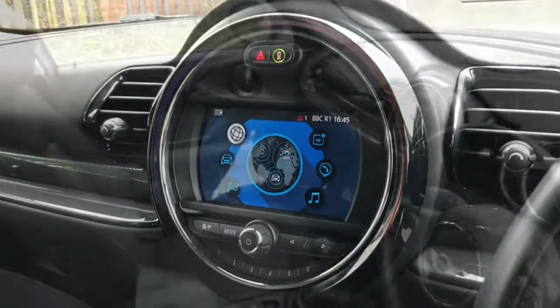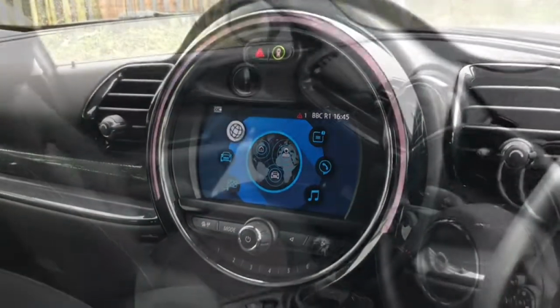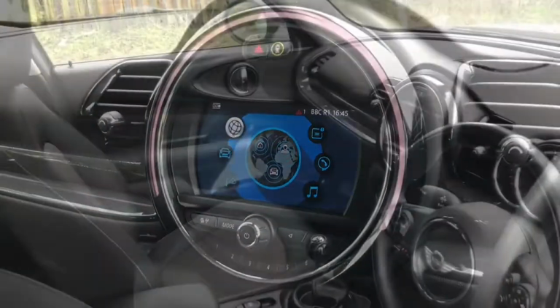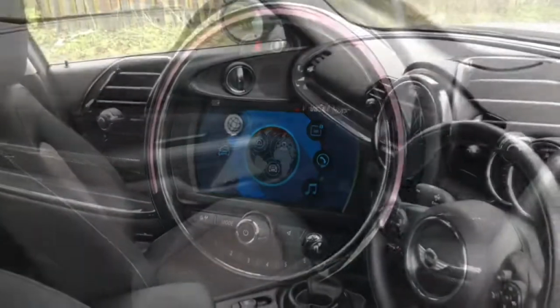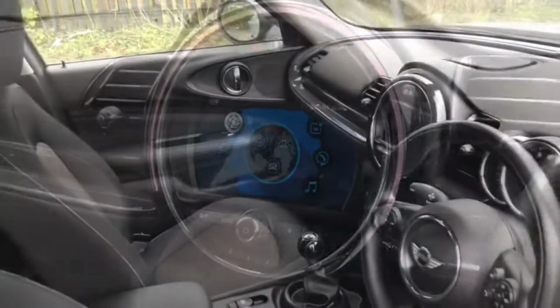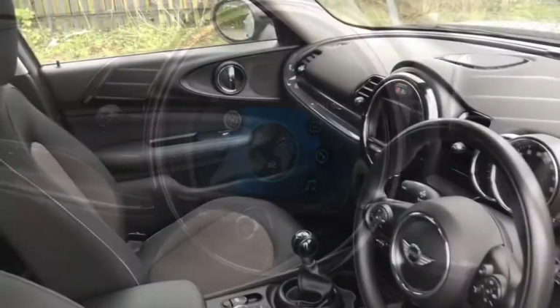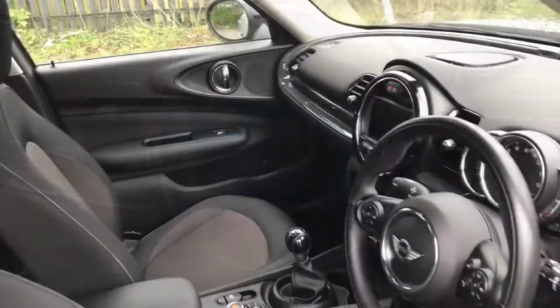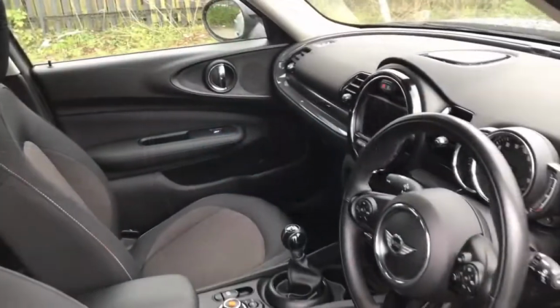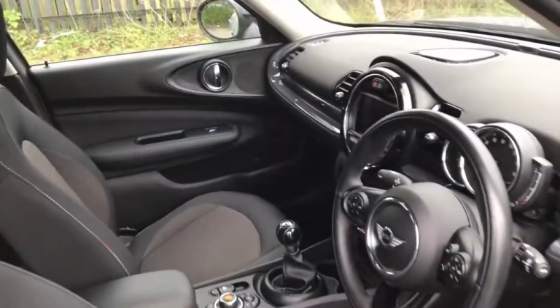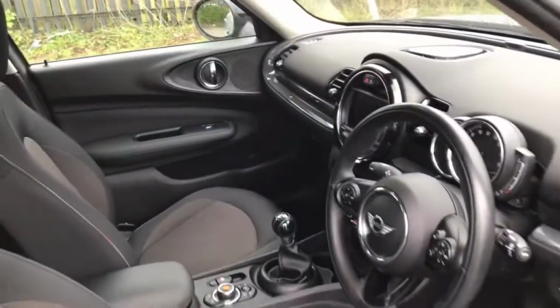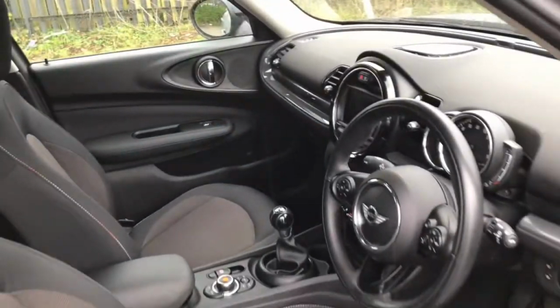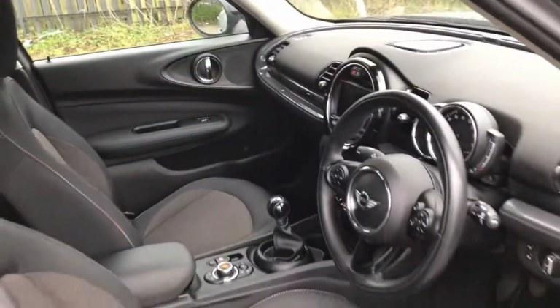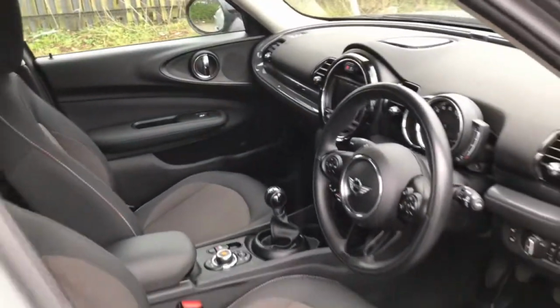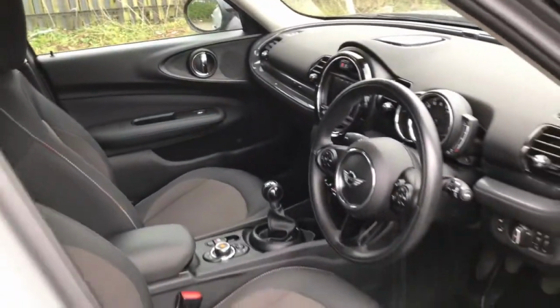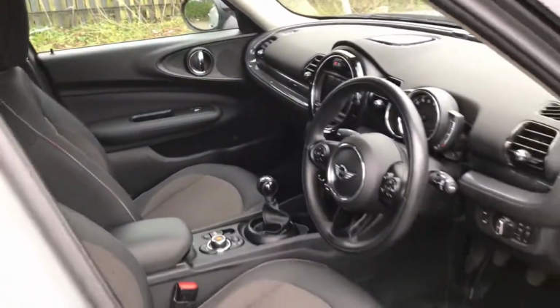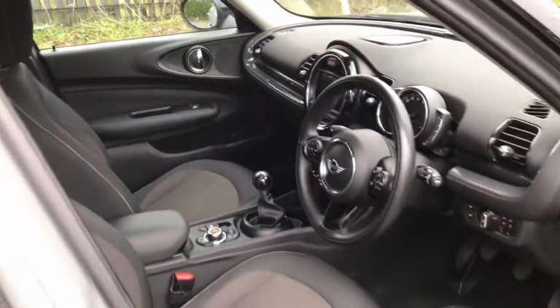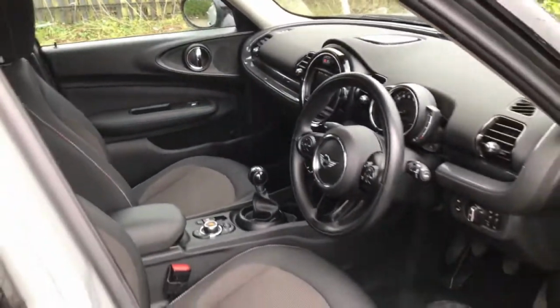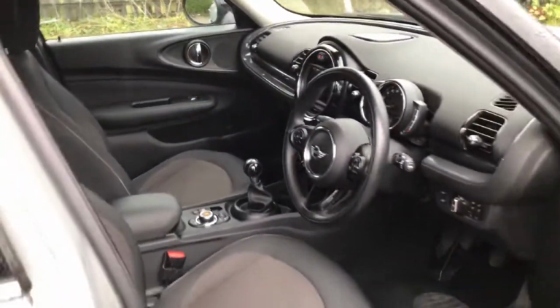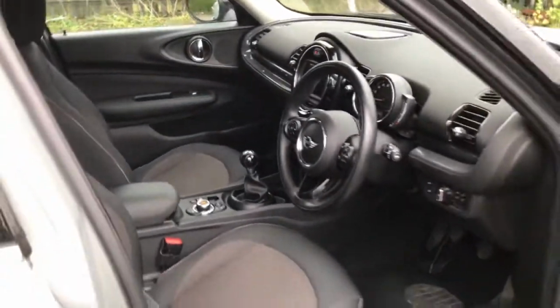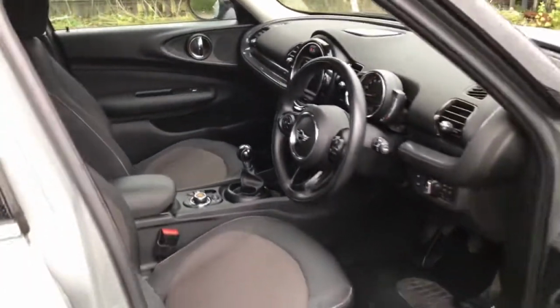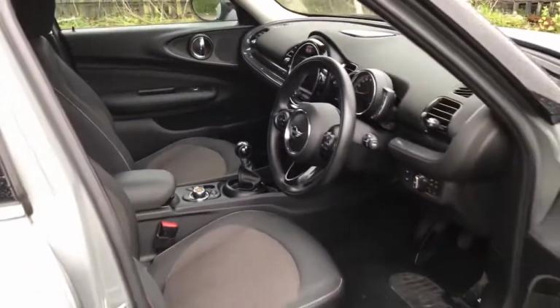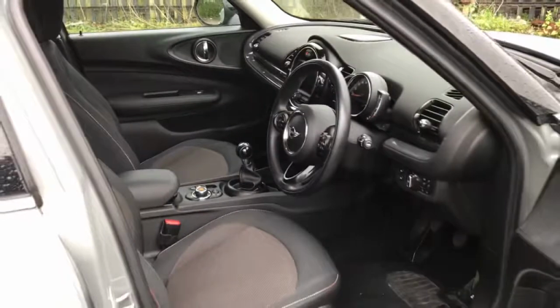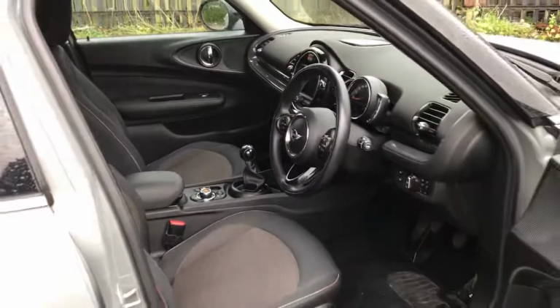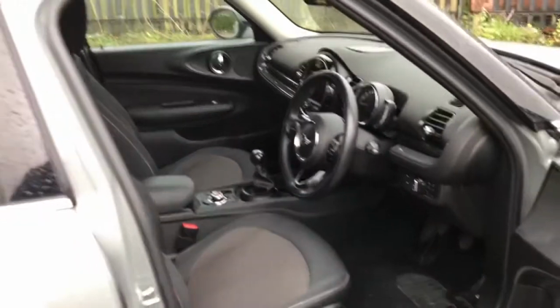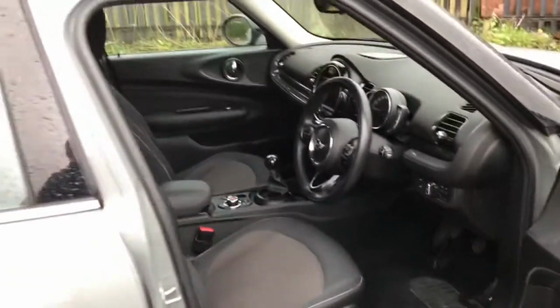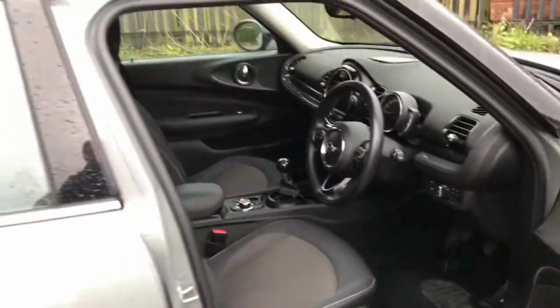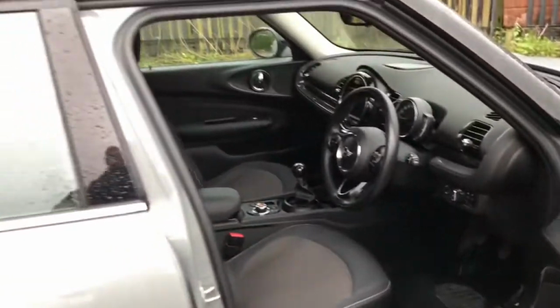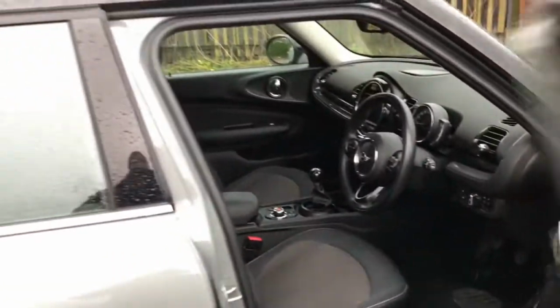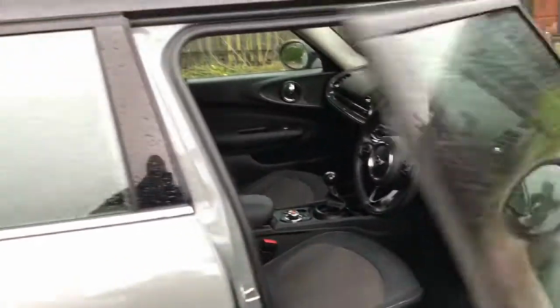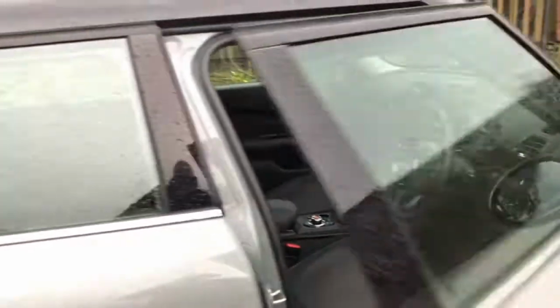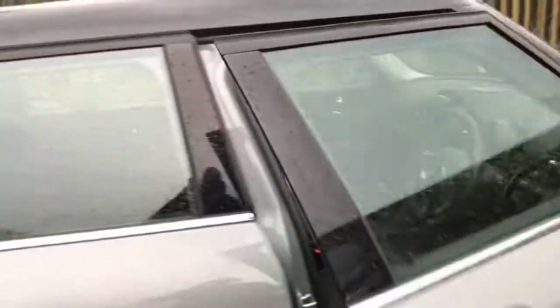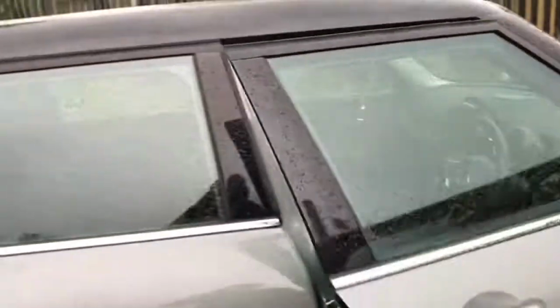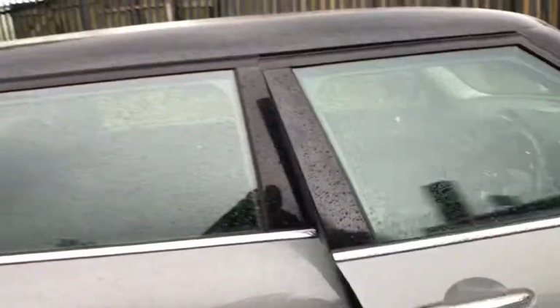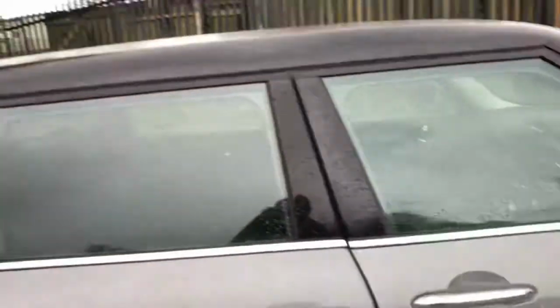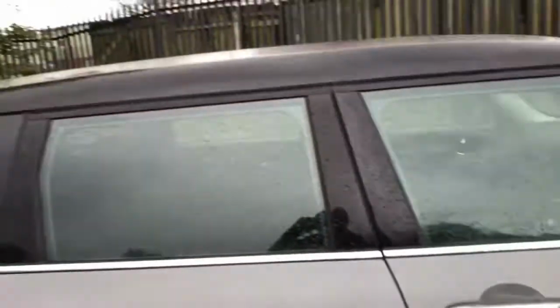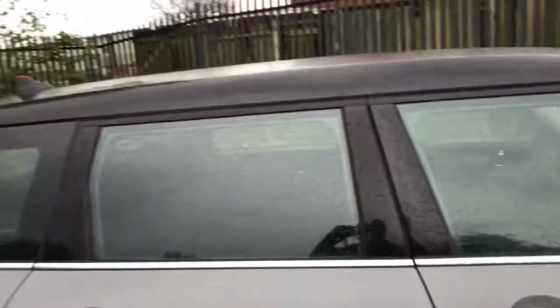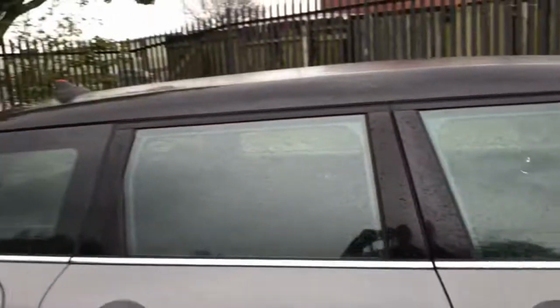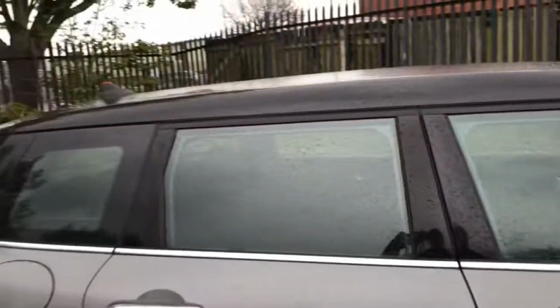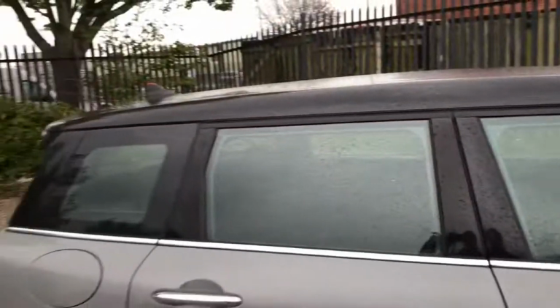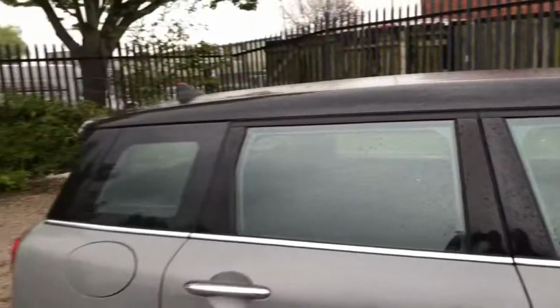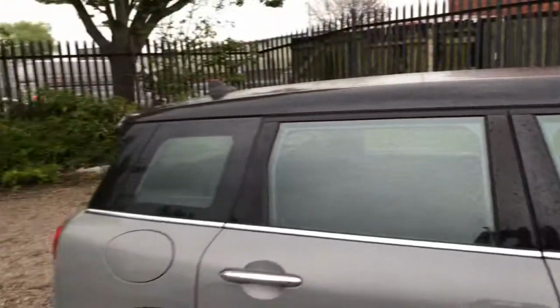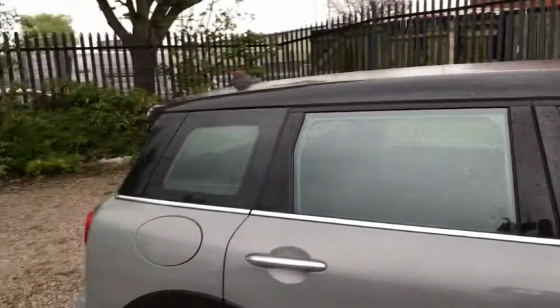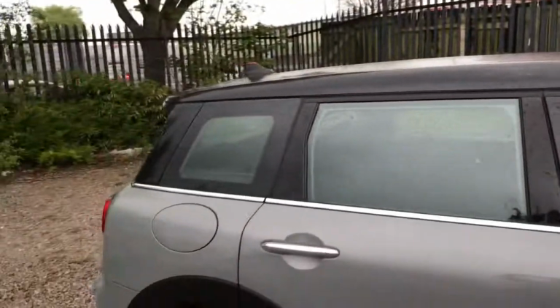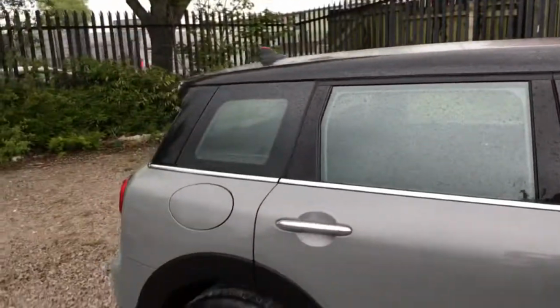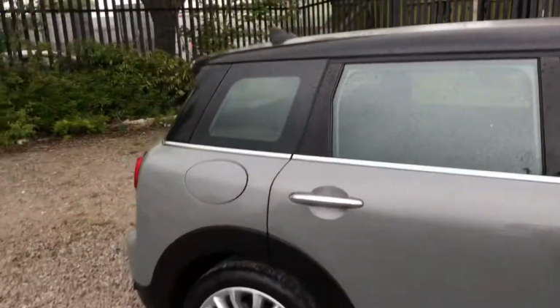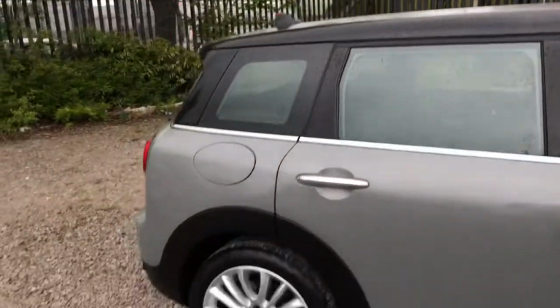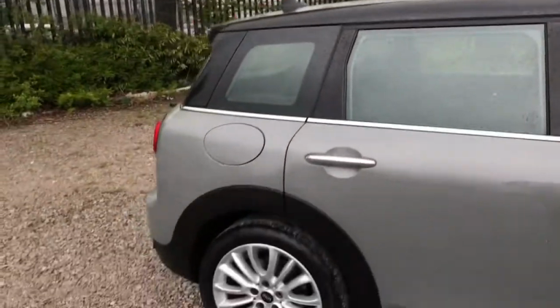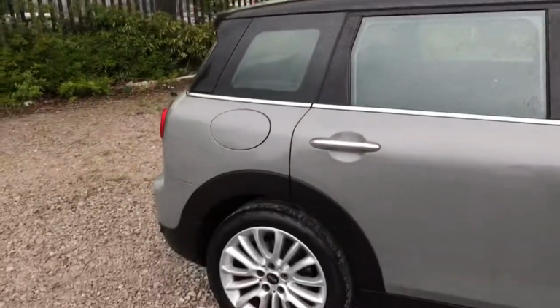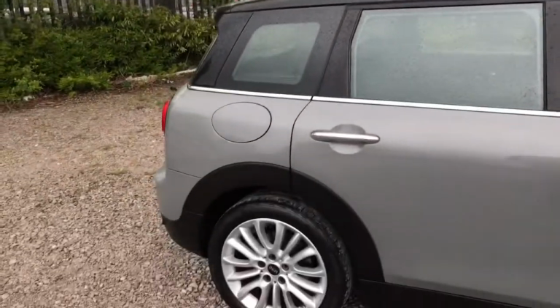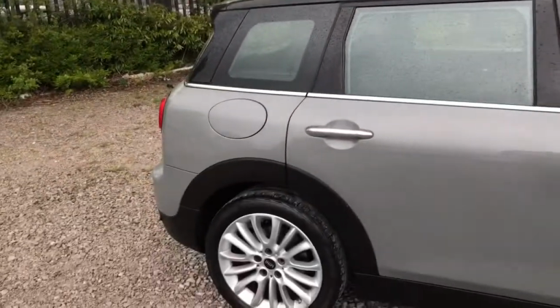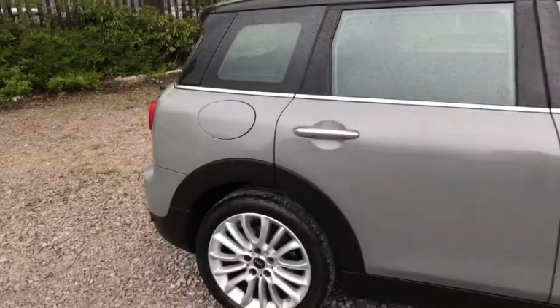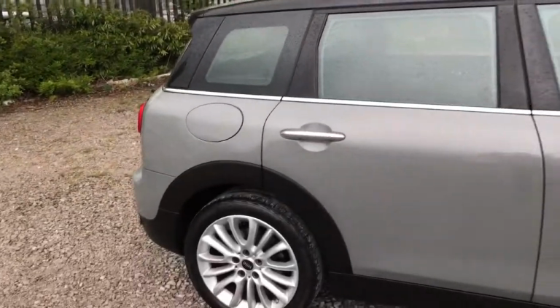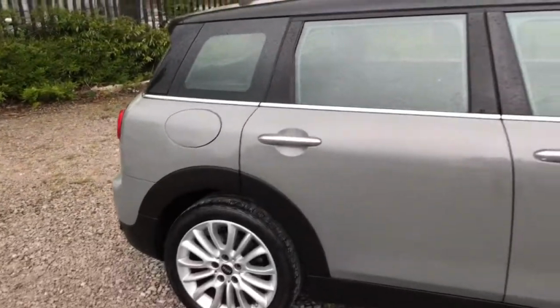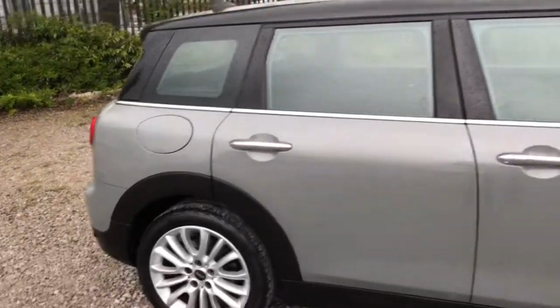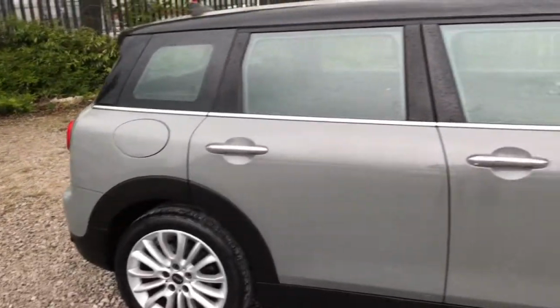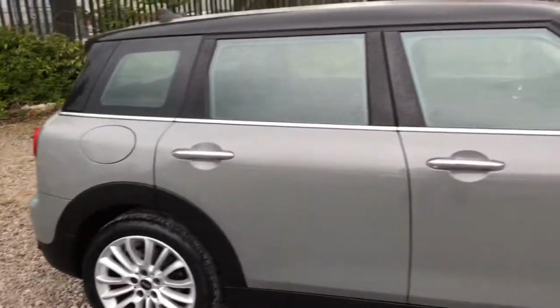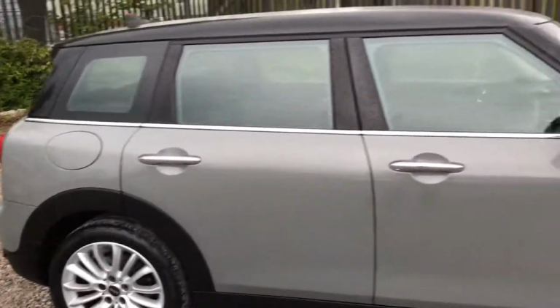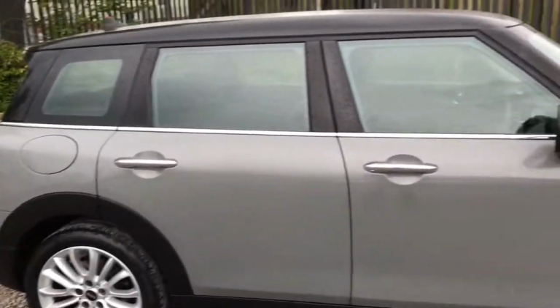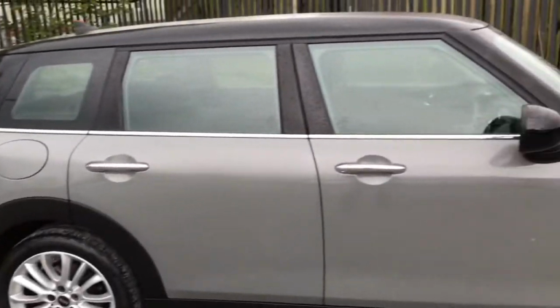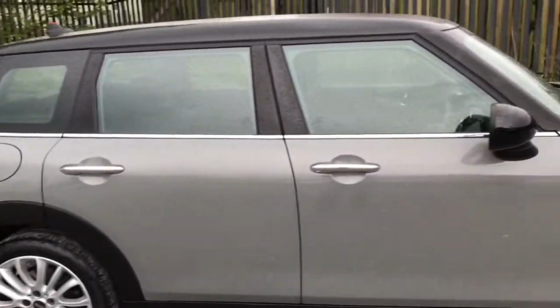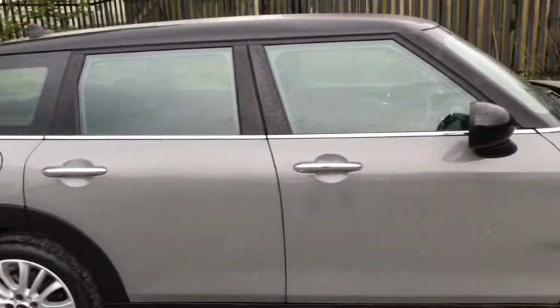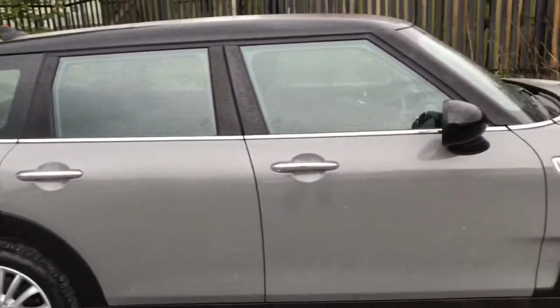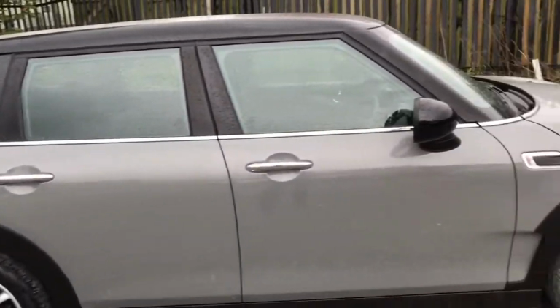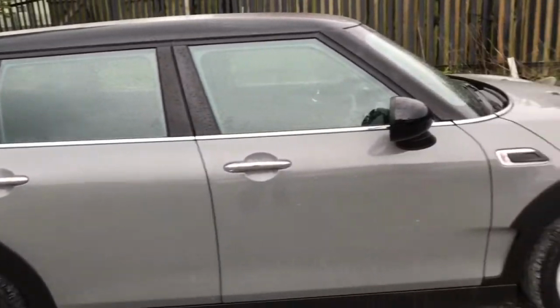If you could see yourself driving this lovely Mini Clubman, please feel free to give us a call if you would like any more information. Thank you for watching my video.